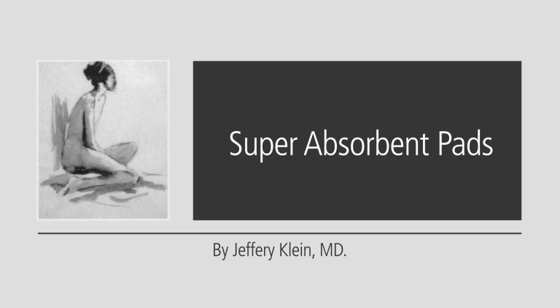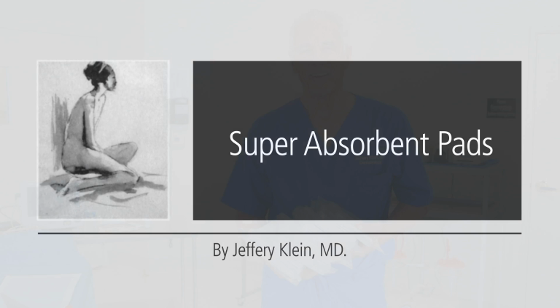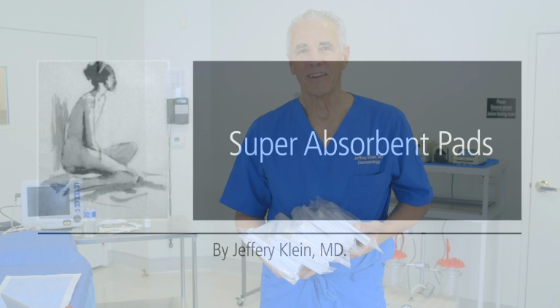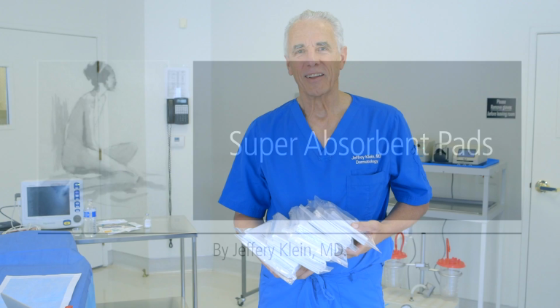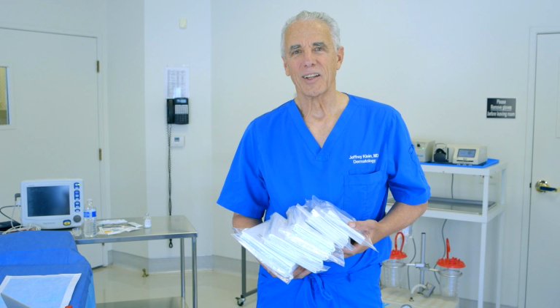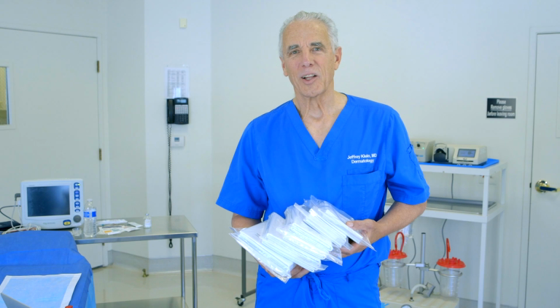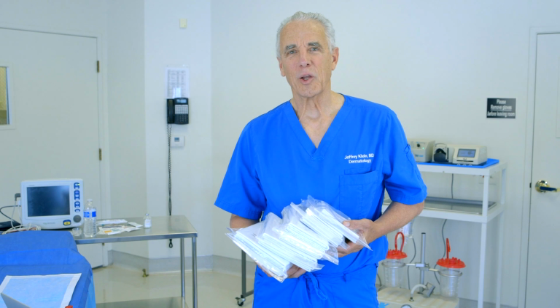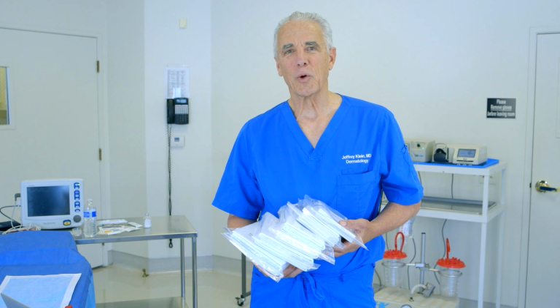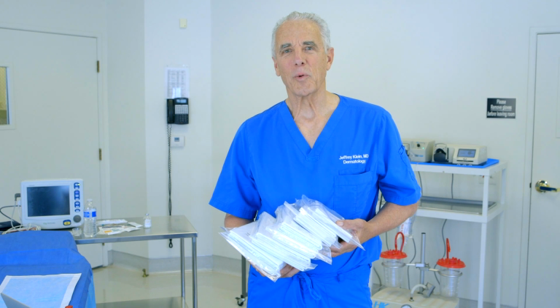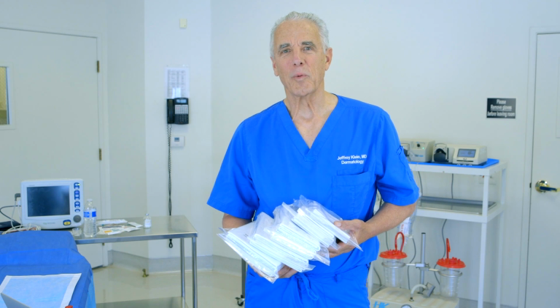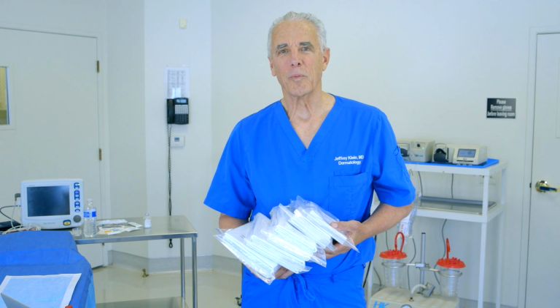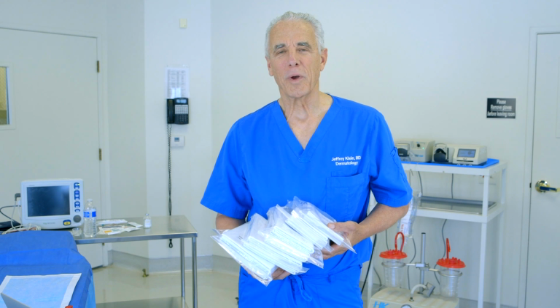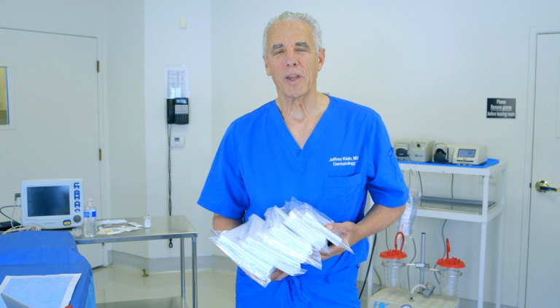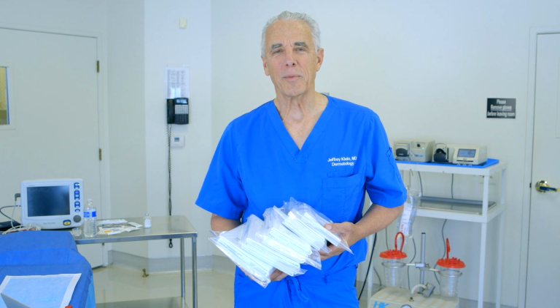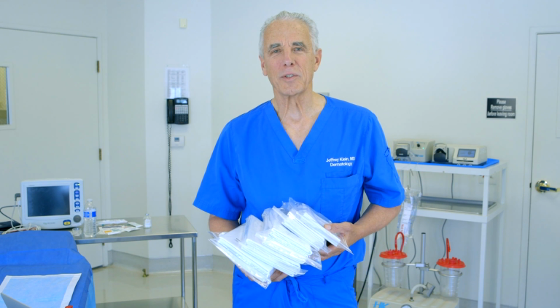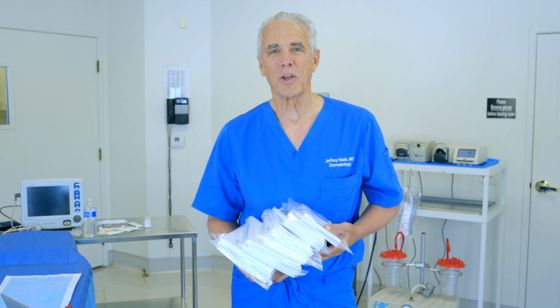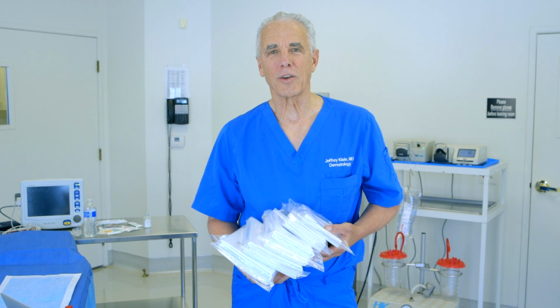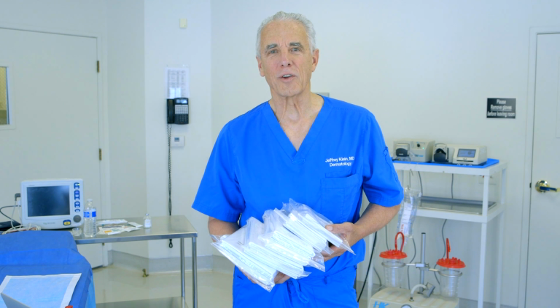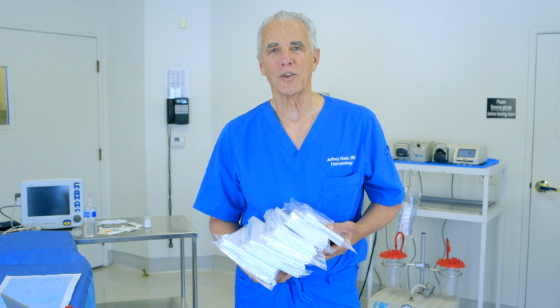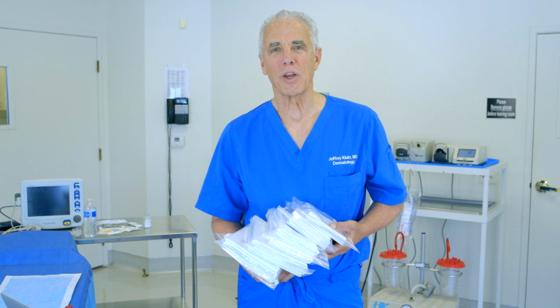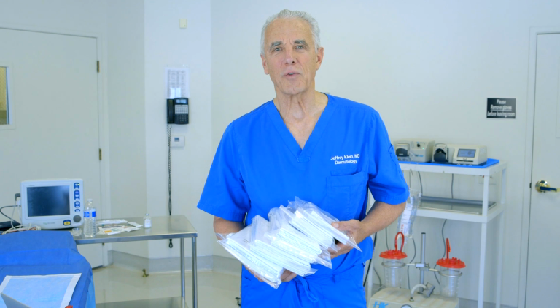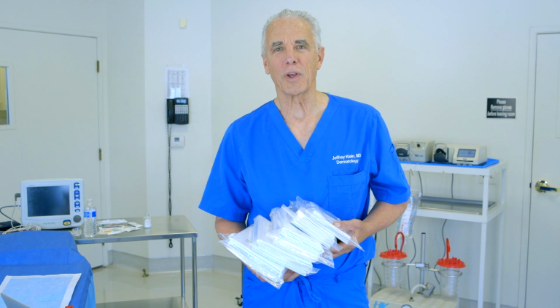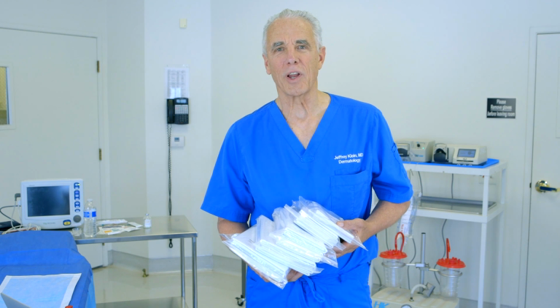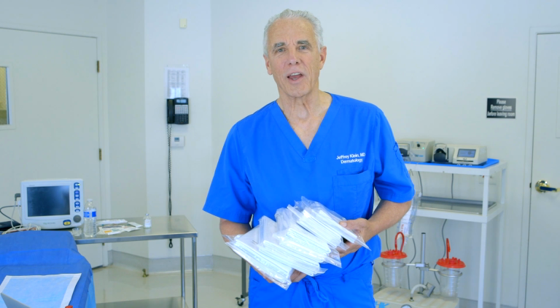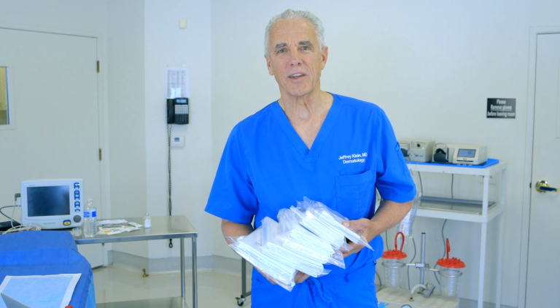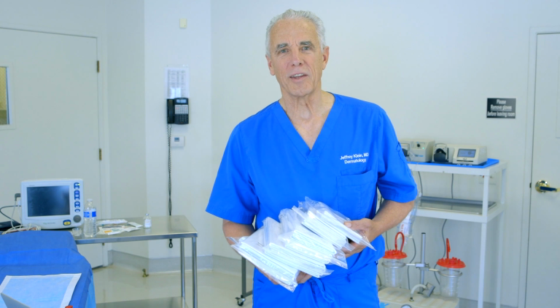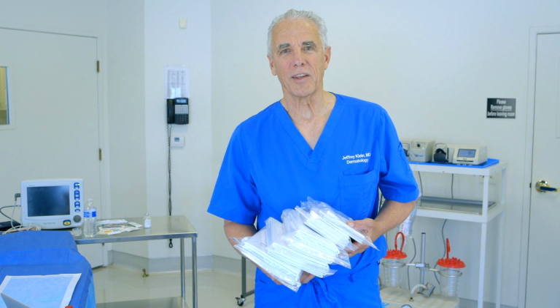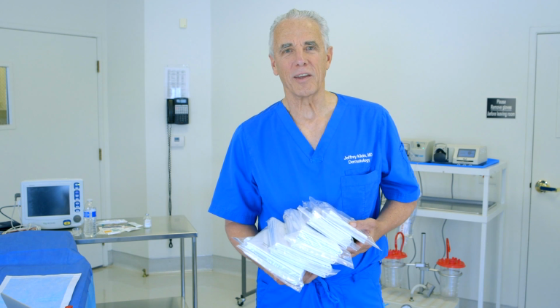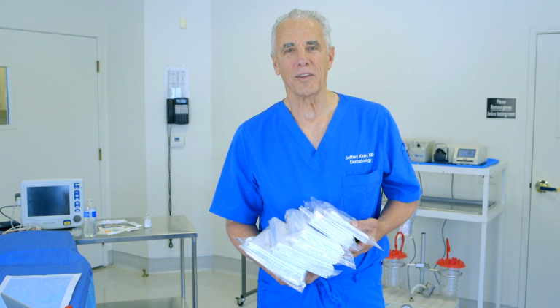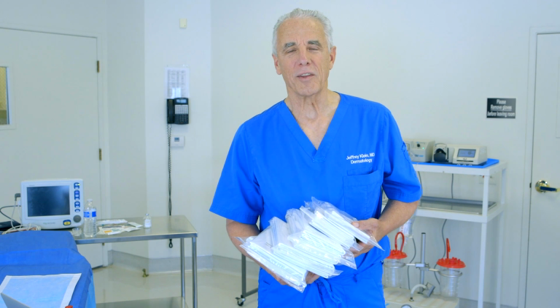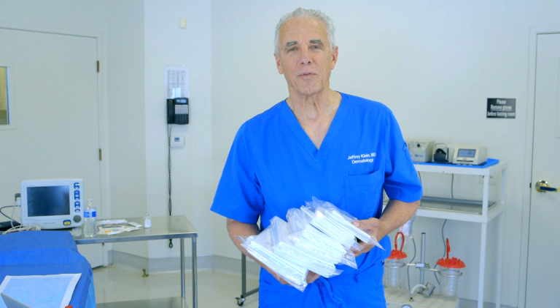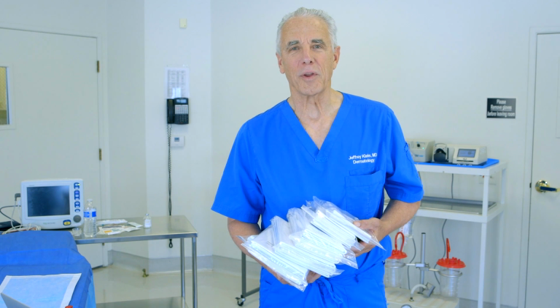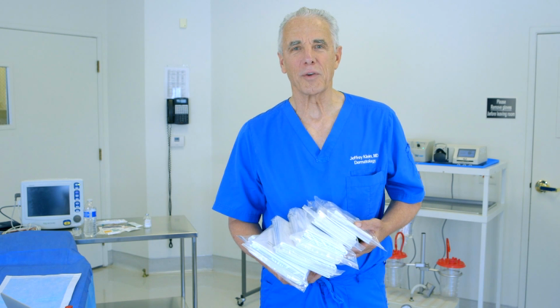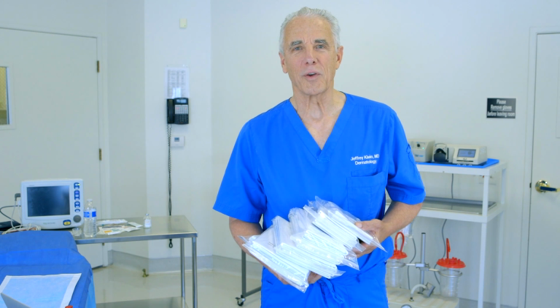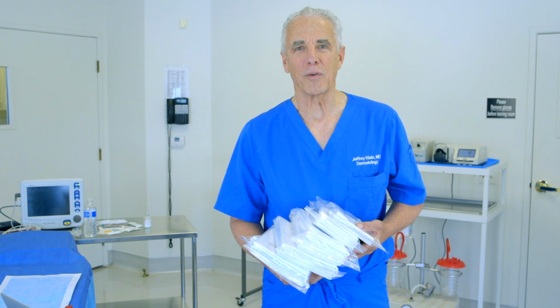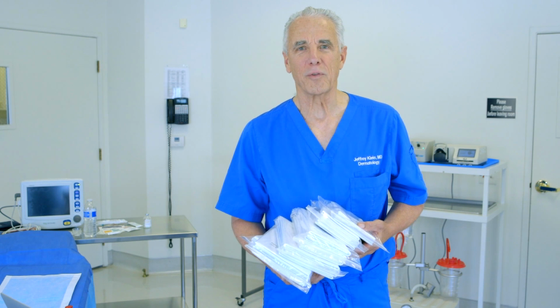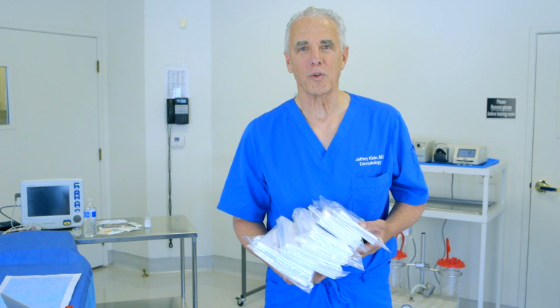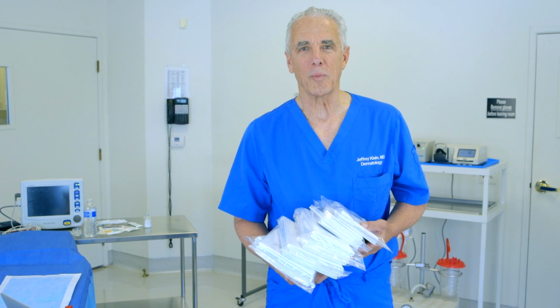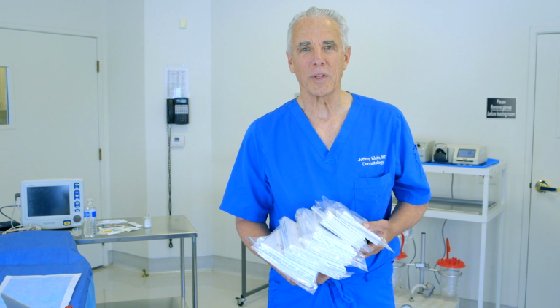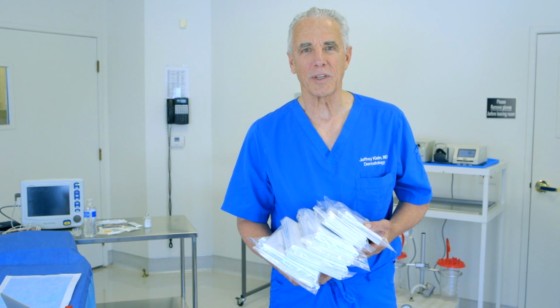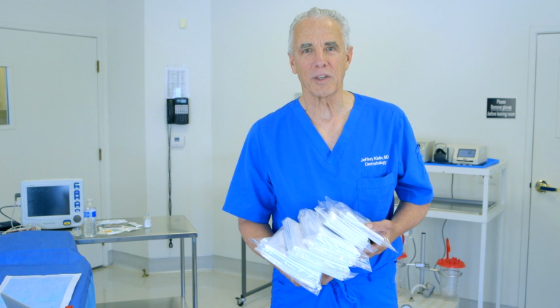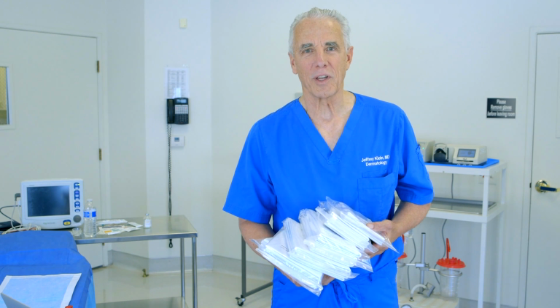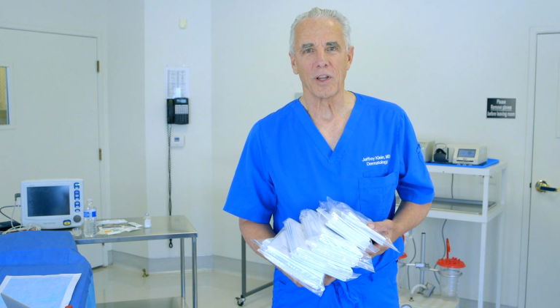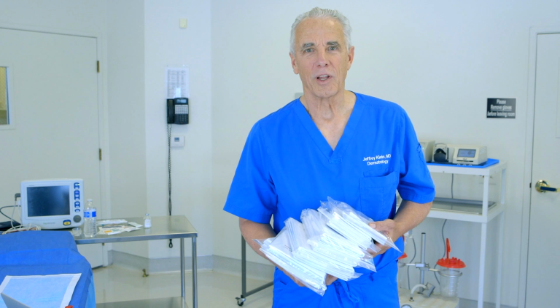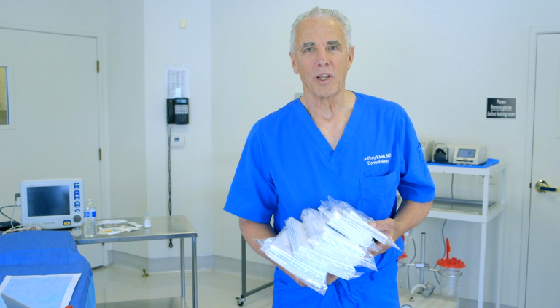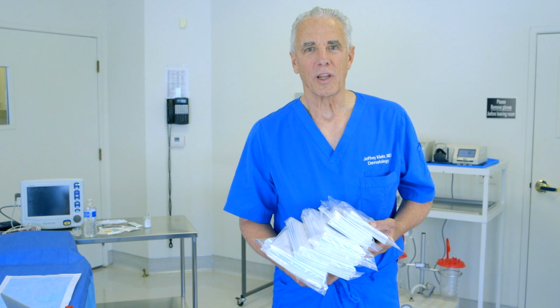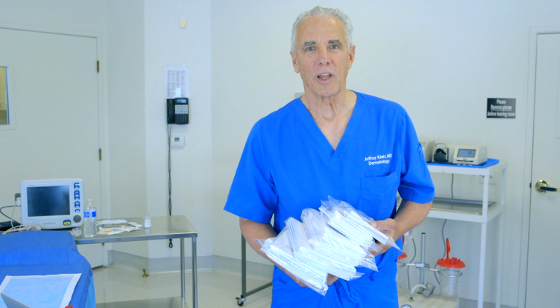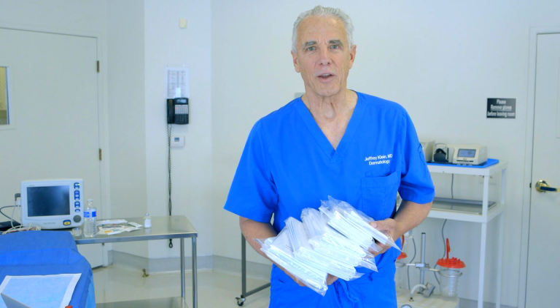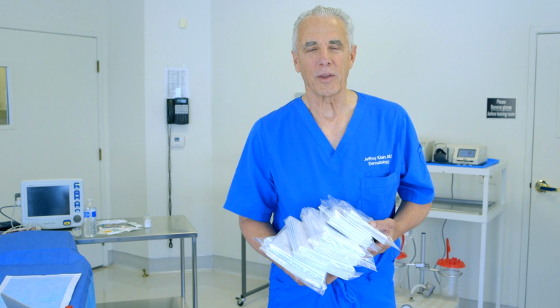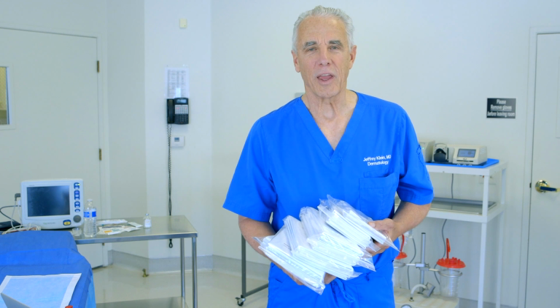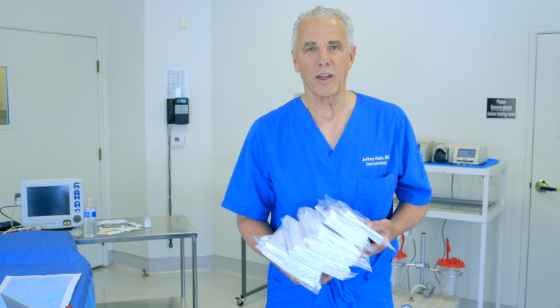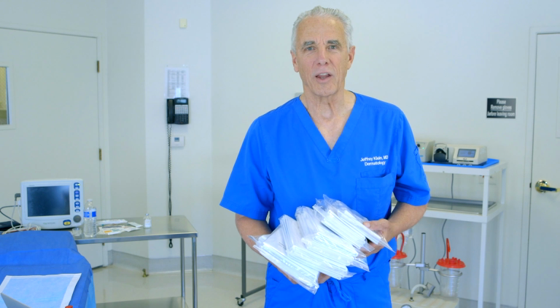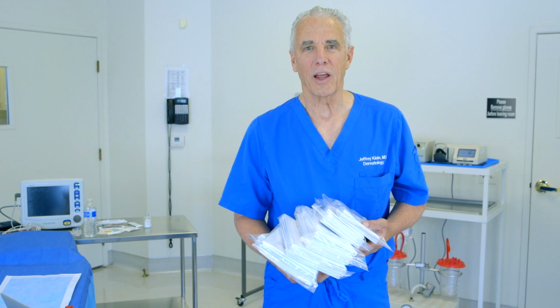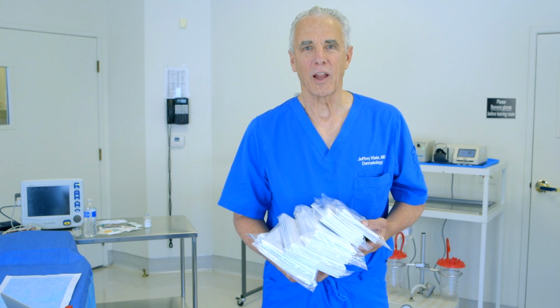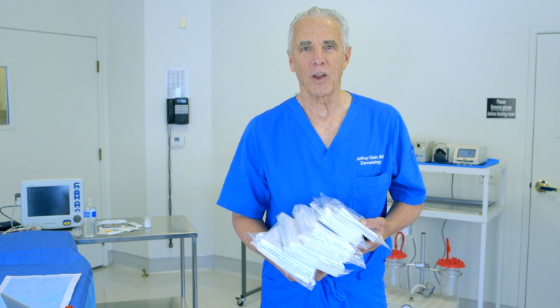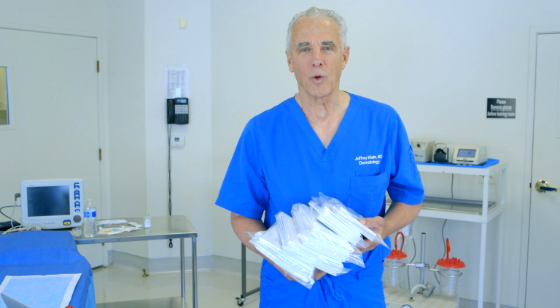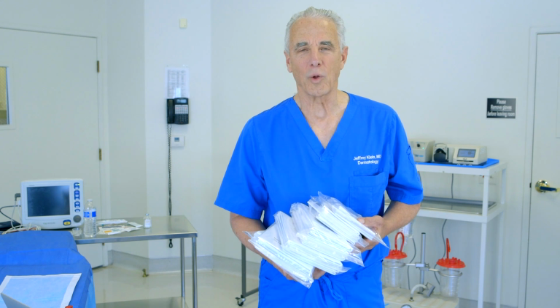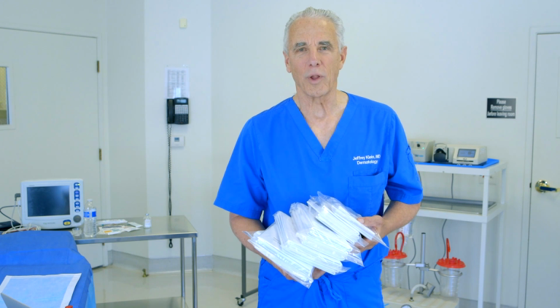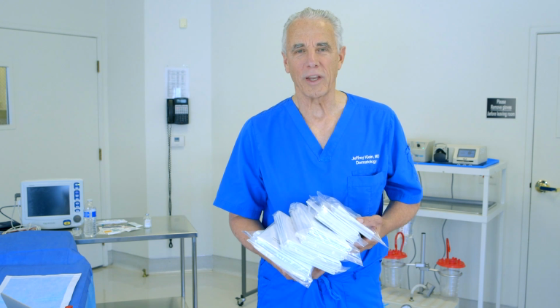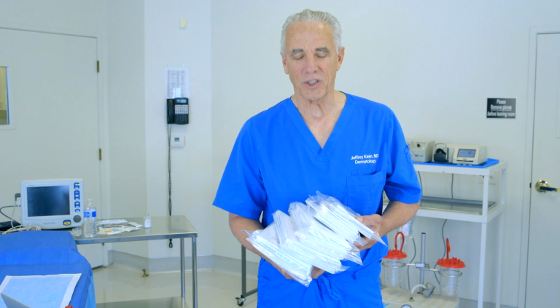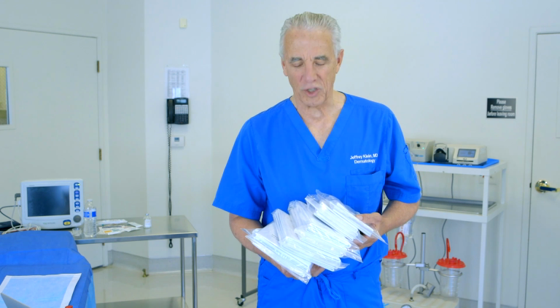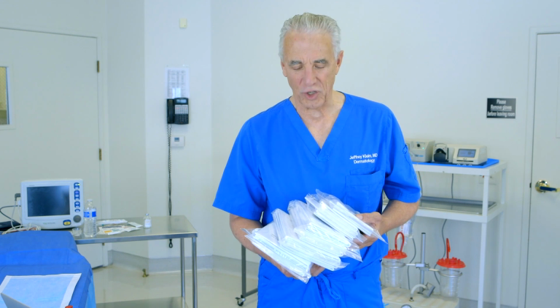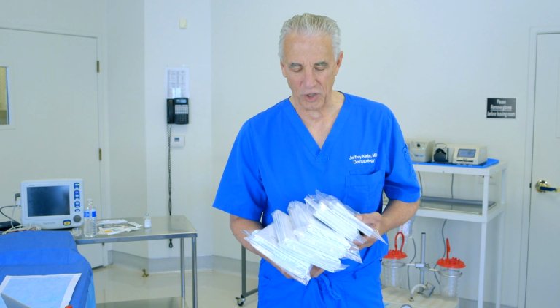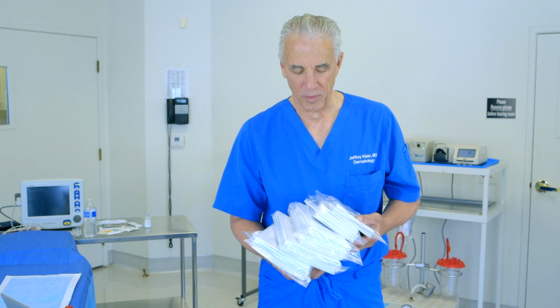Hello, my name is Dr. Jeffrey Klein, the inventor of tumescent lidocaine local anesthesia.